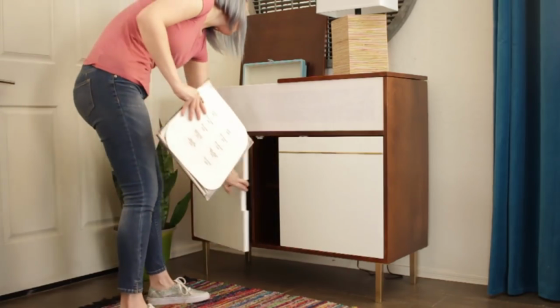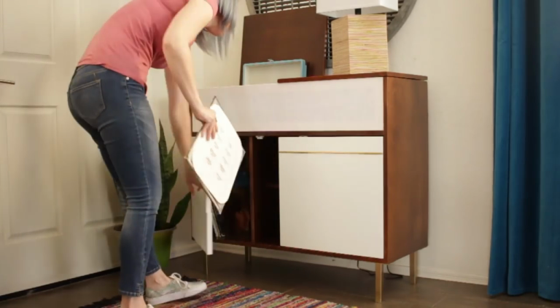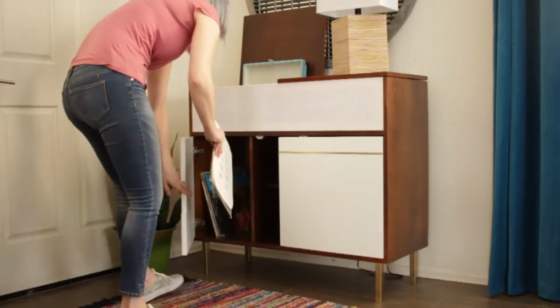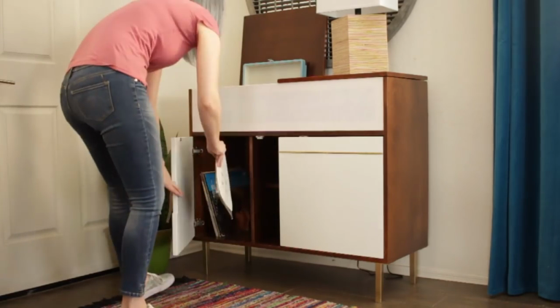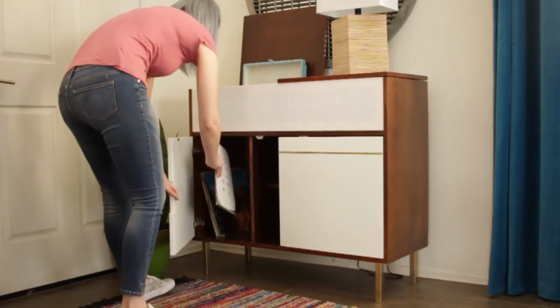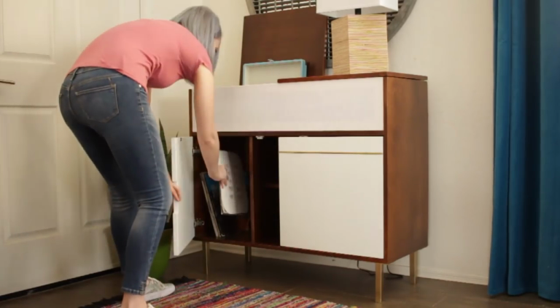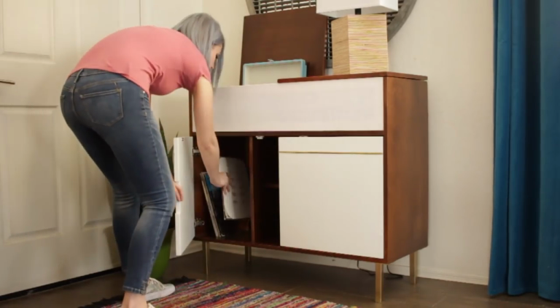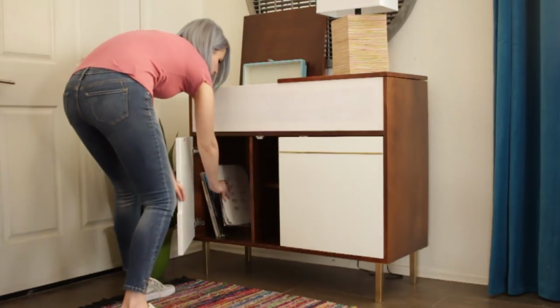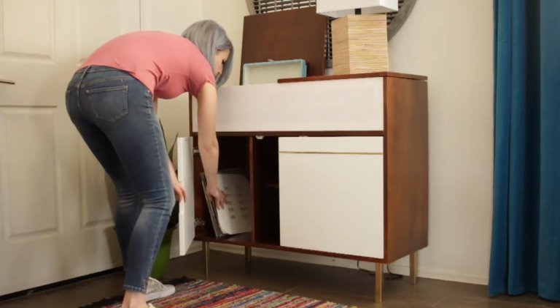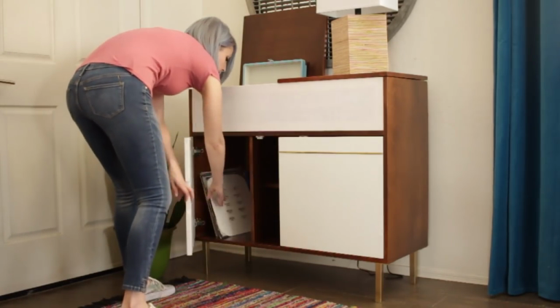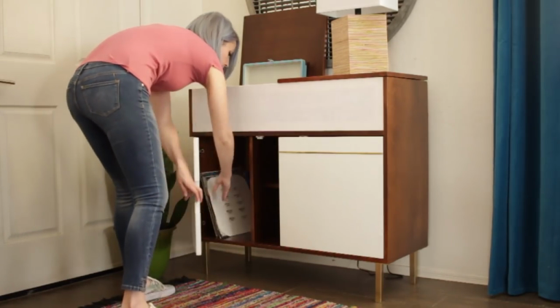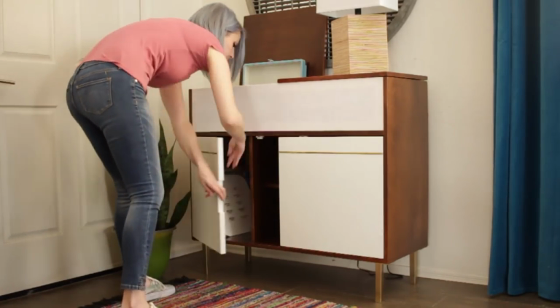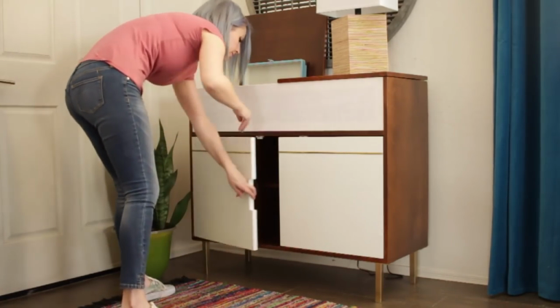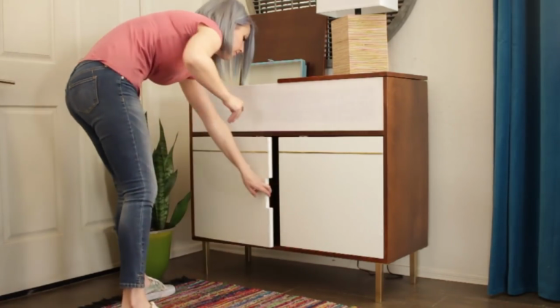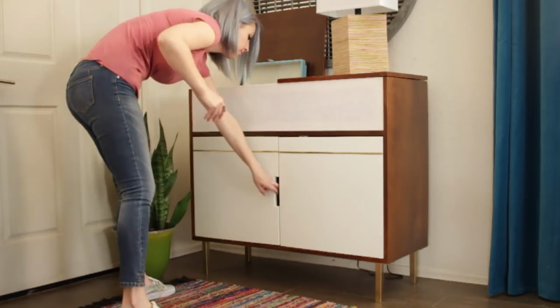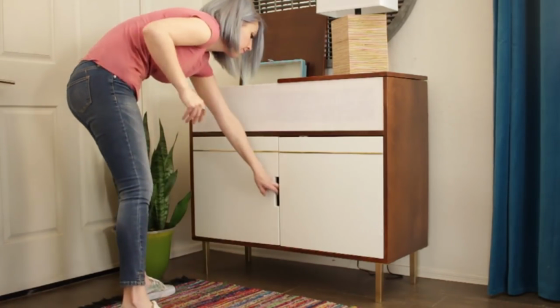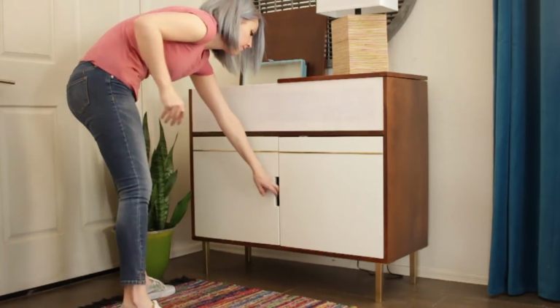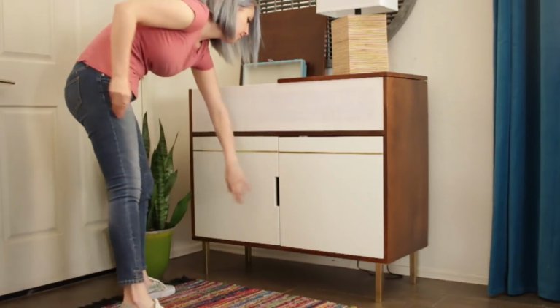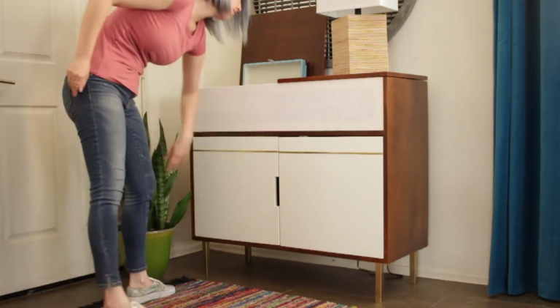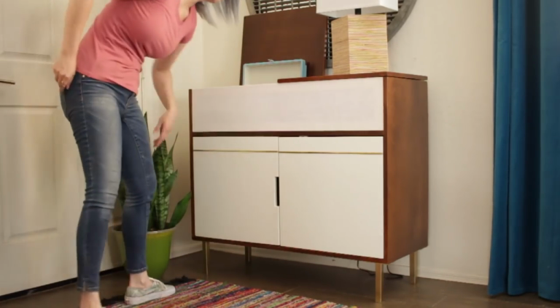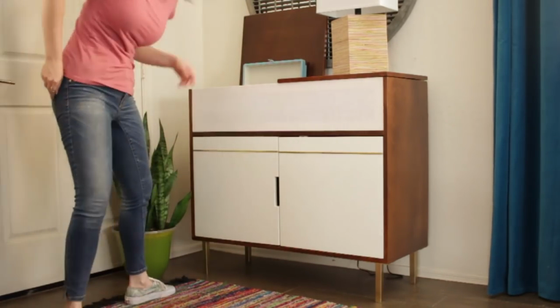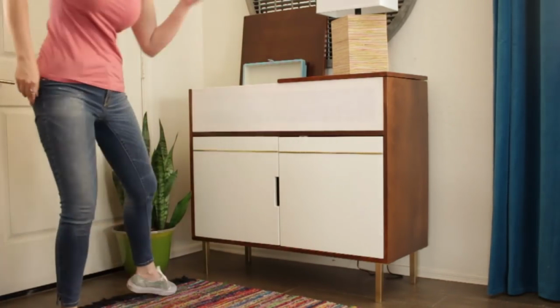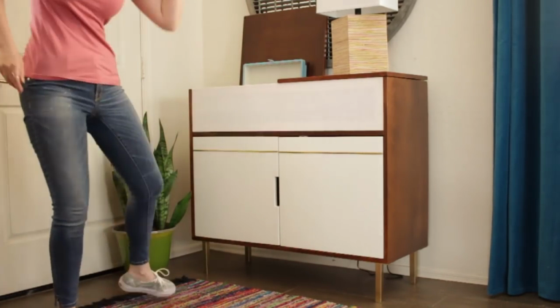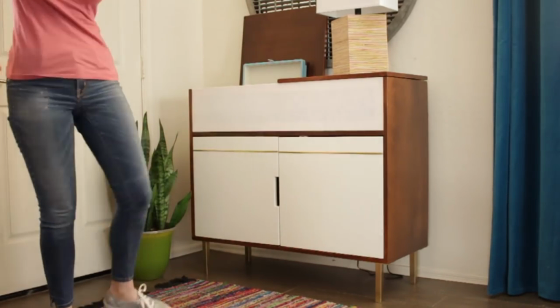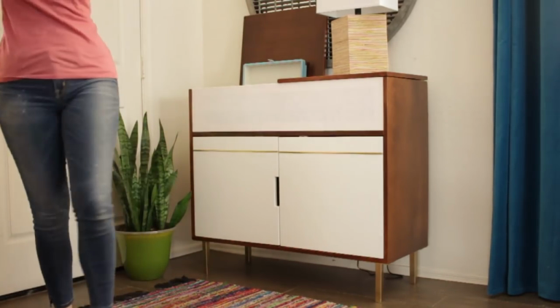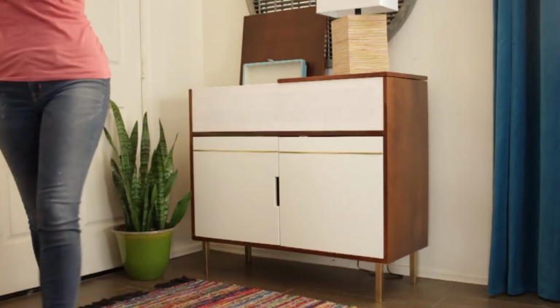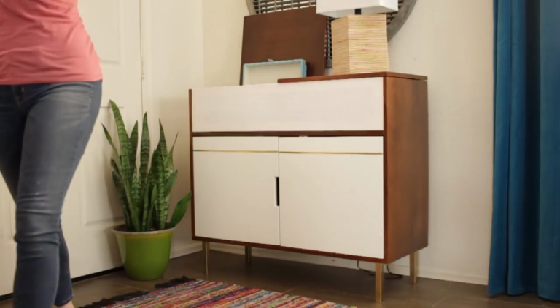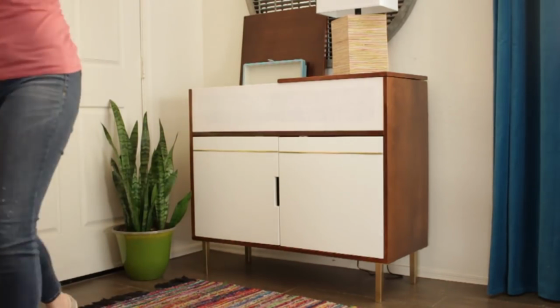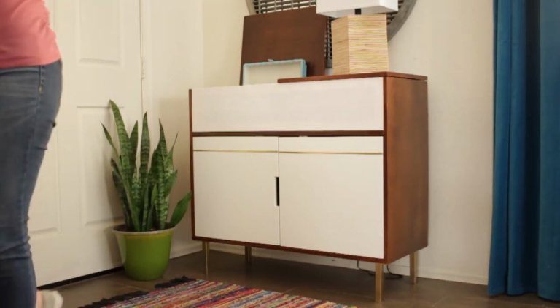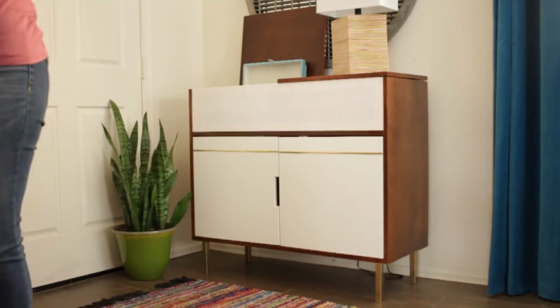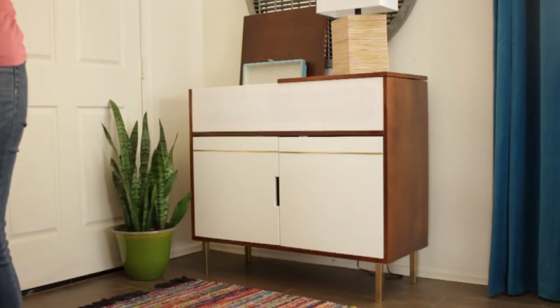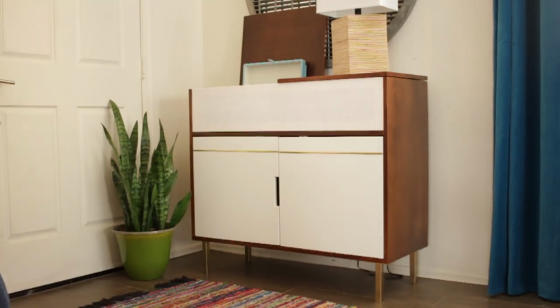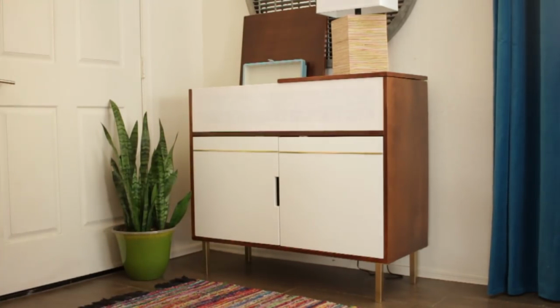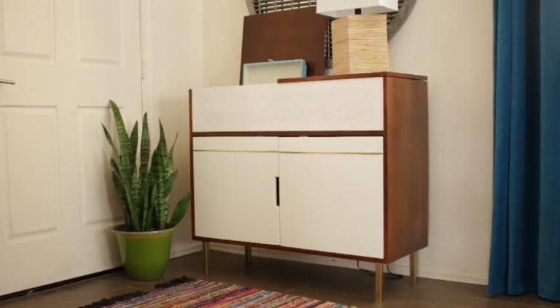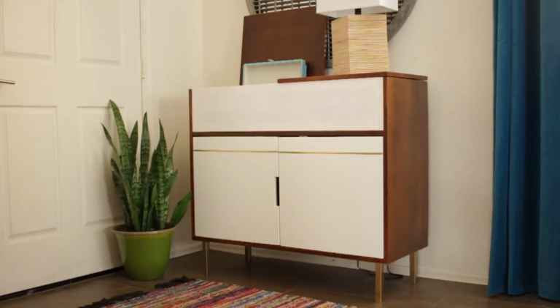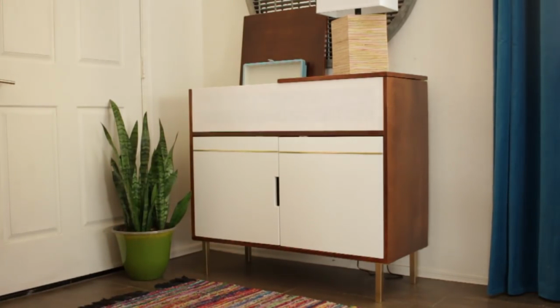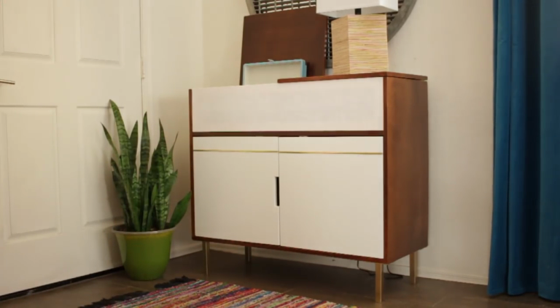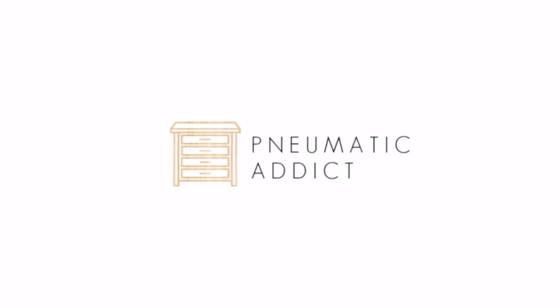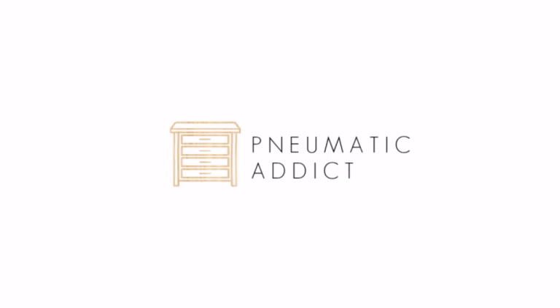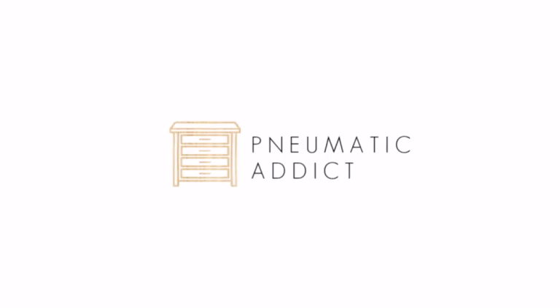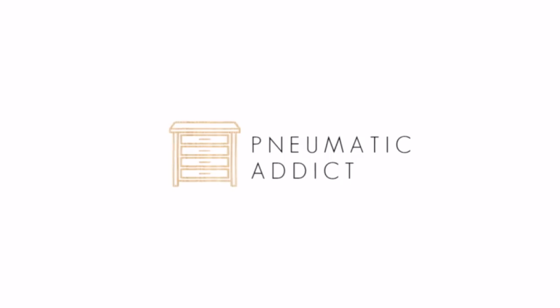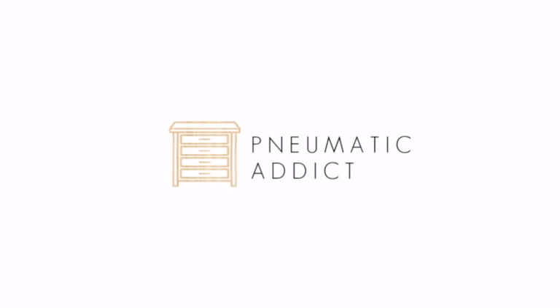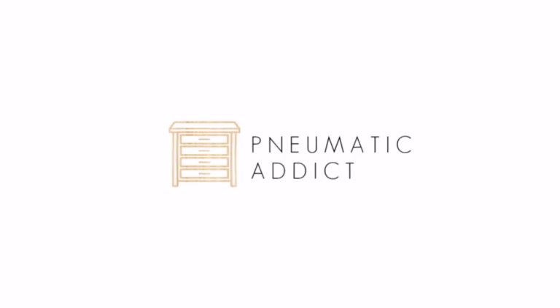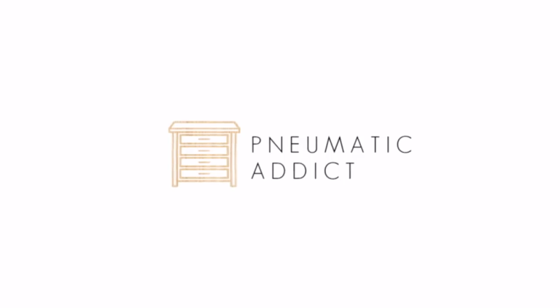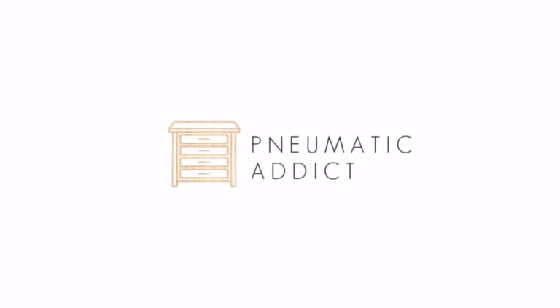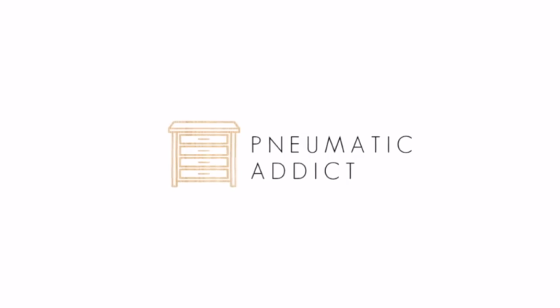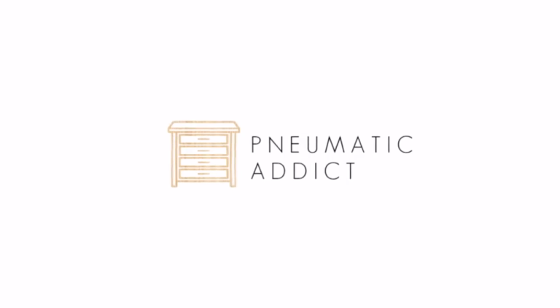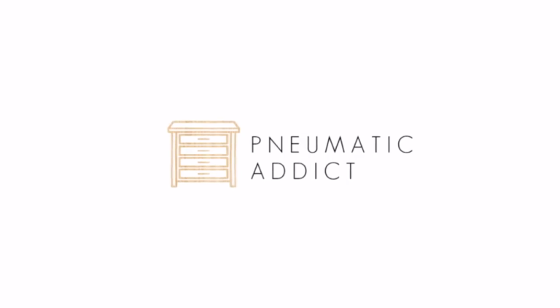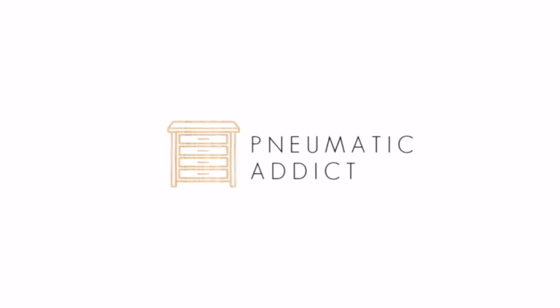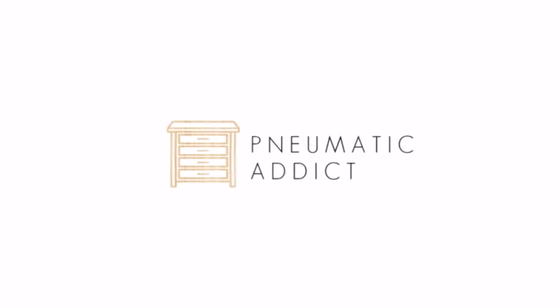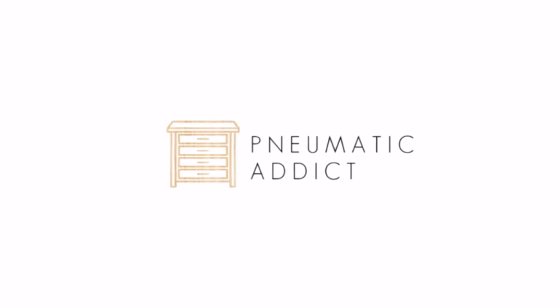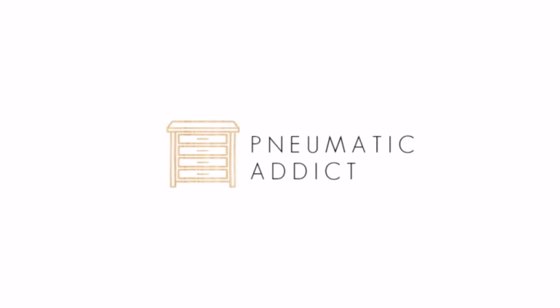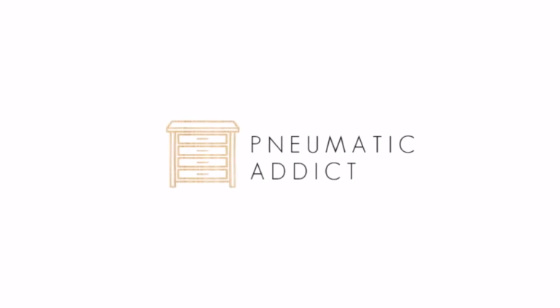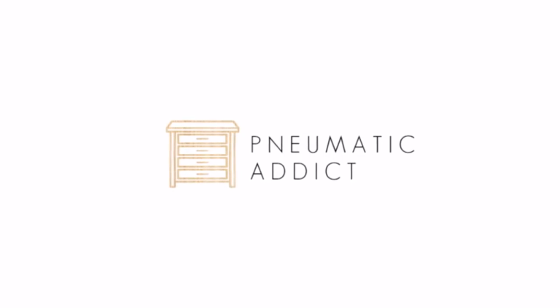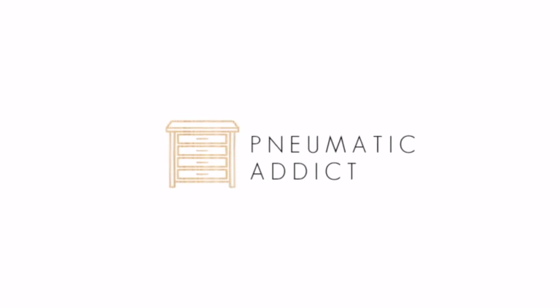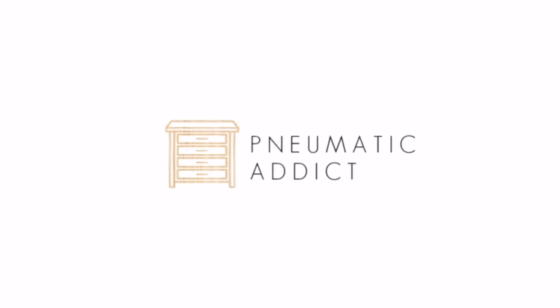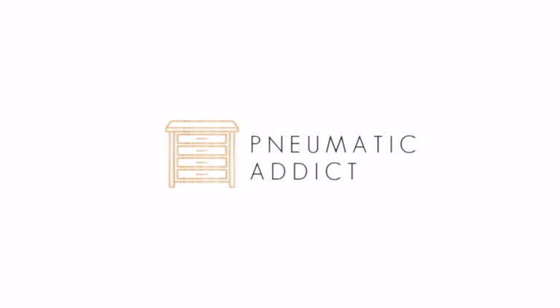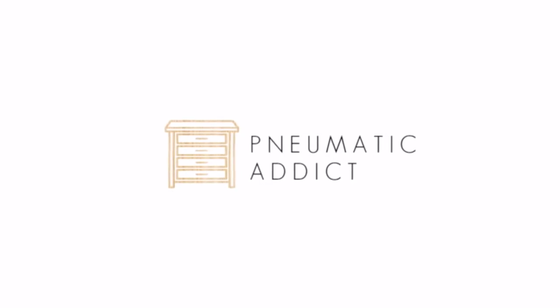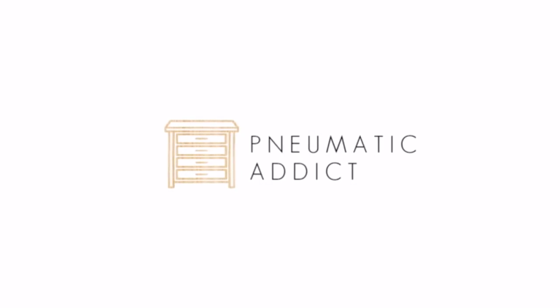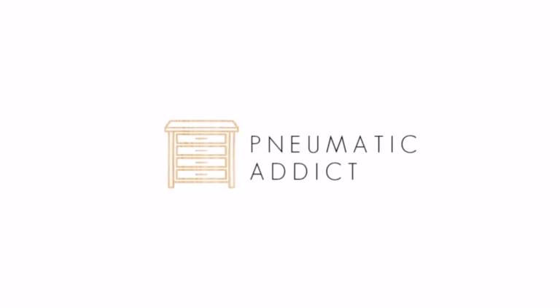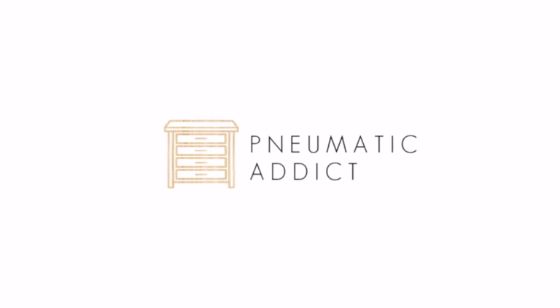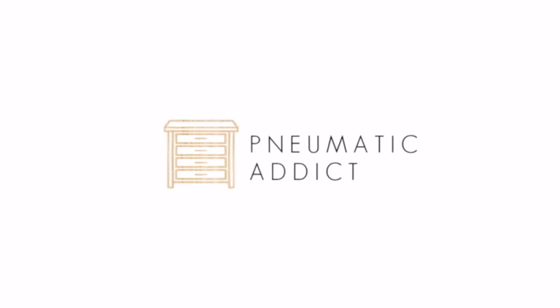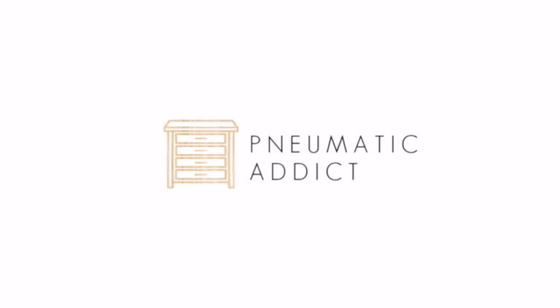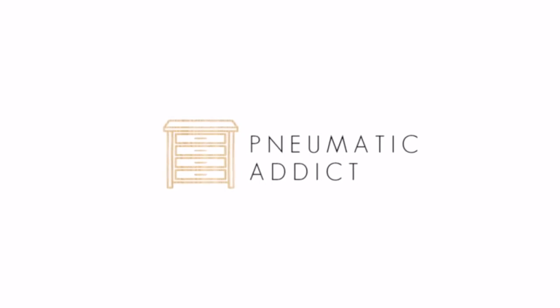I'd like to thank DAP Products as well as the Home Depot for sponsoring this video. Keep watching to learn how I built a simple record player console.